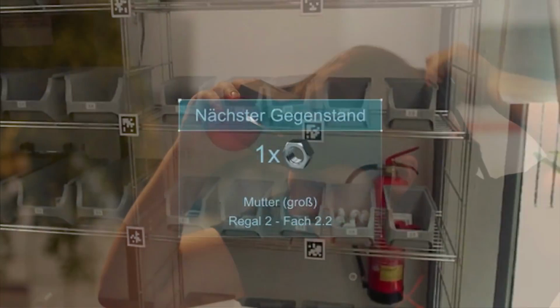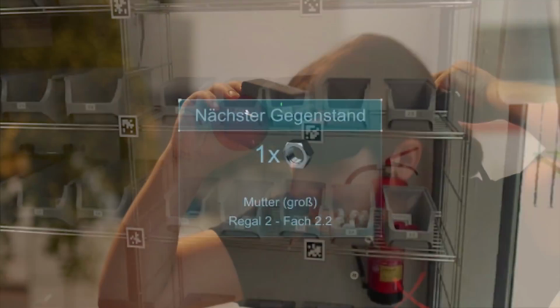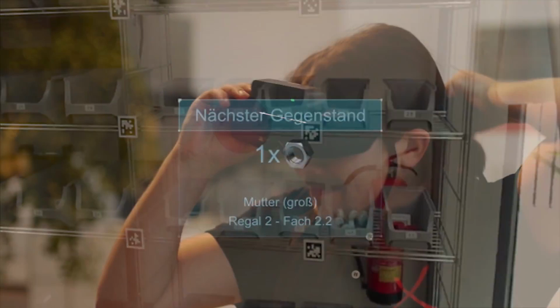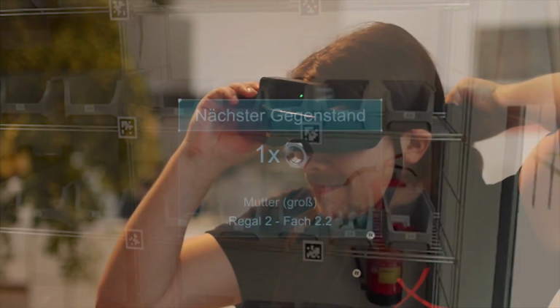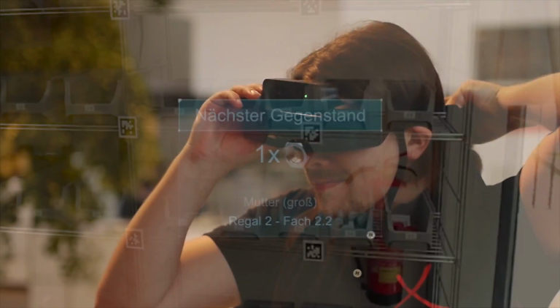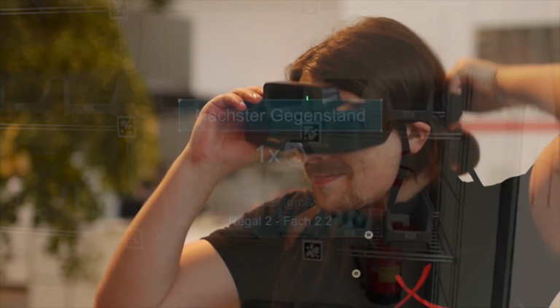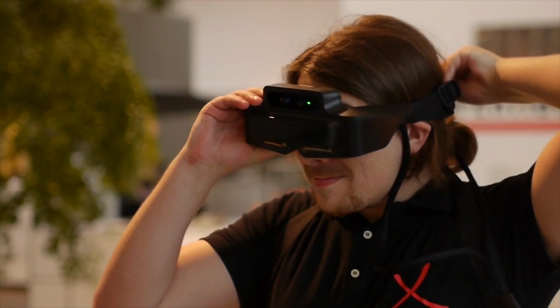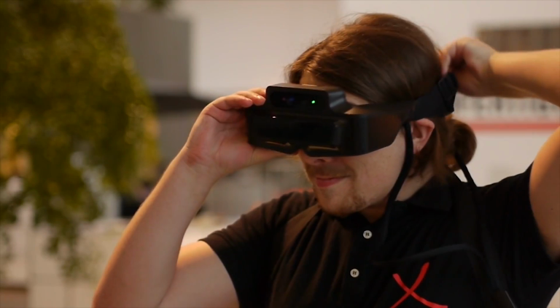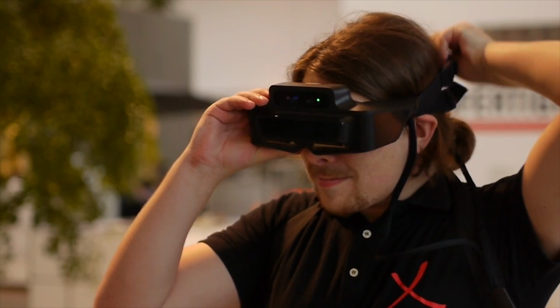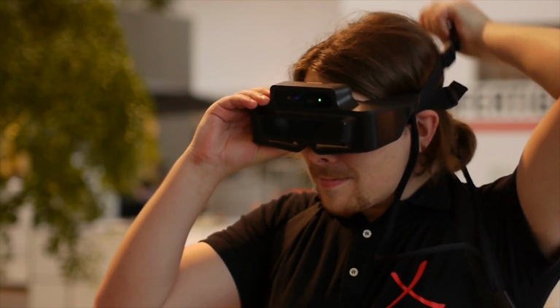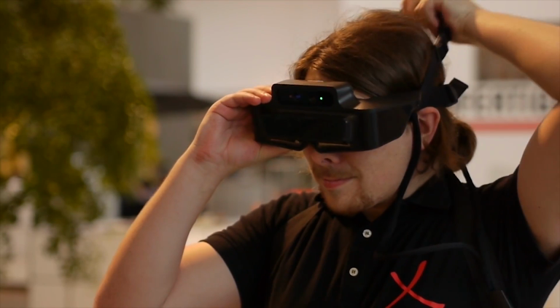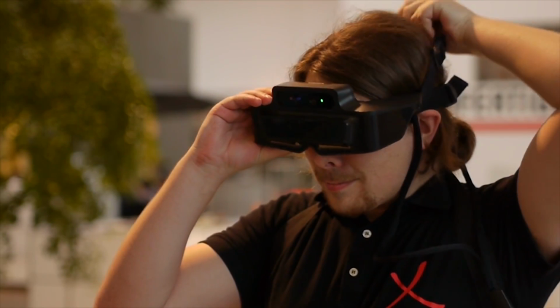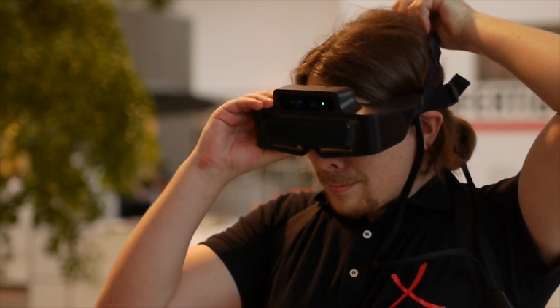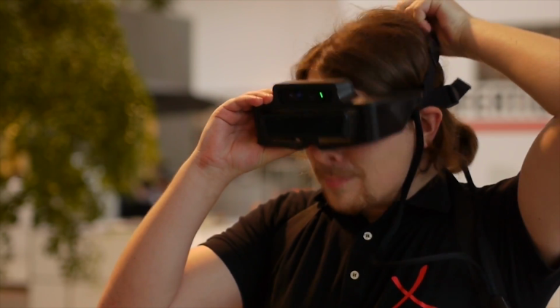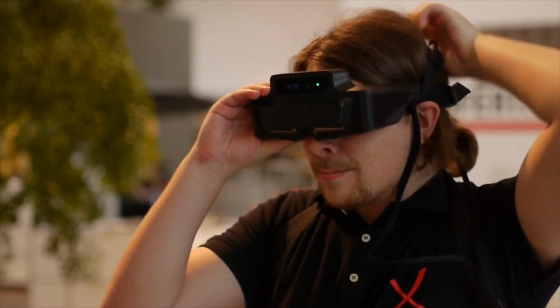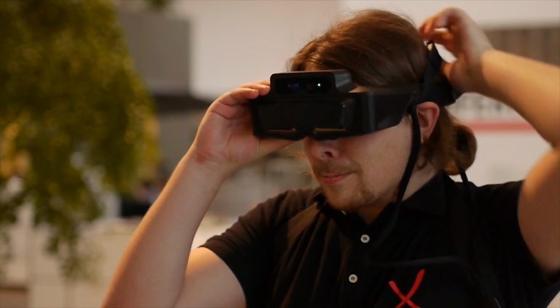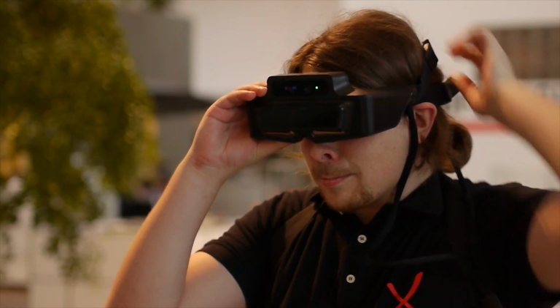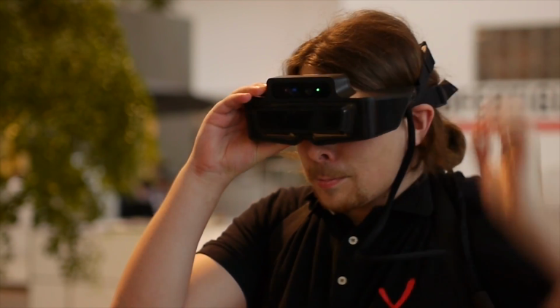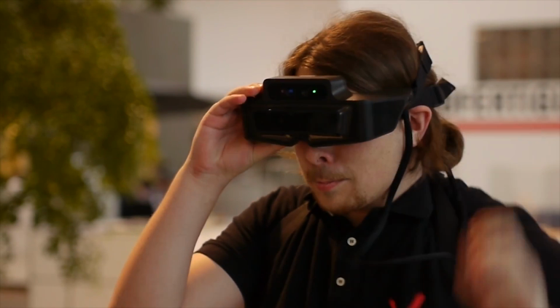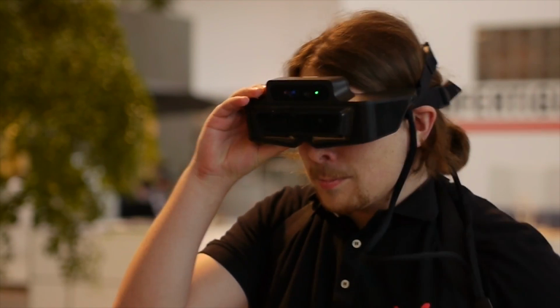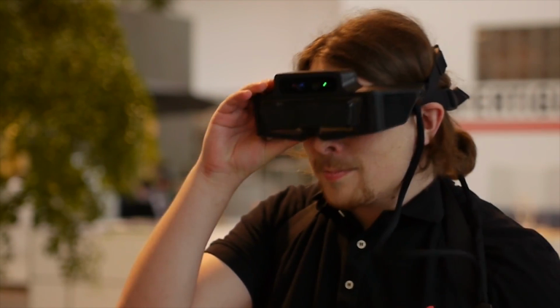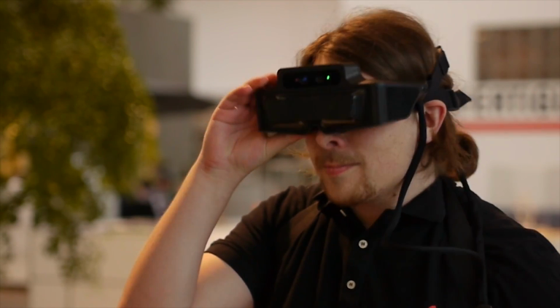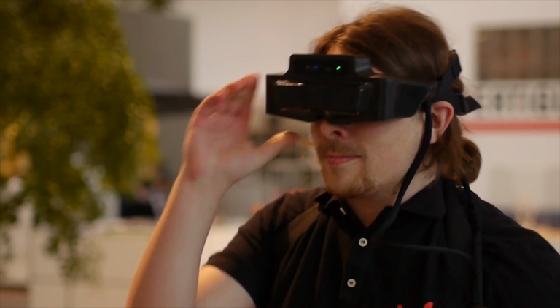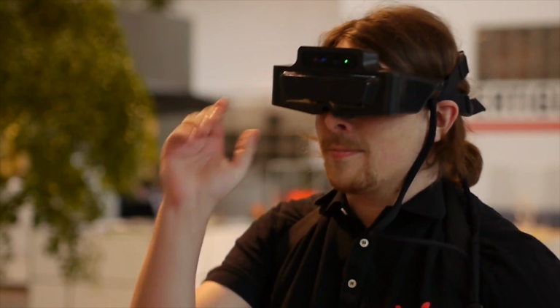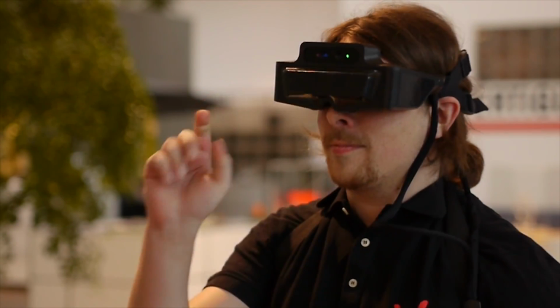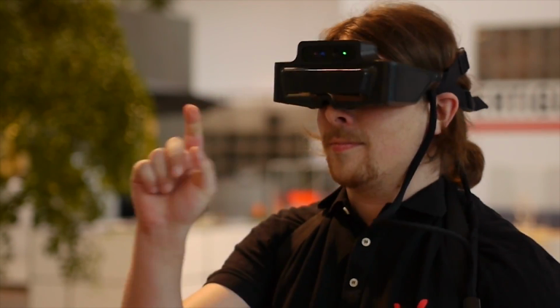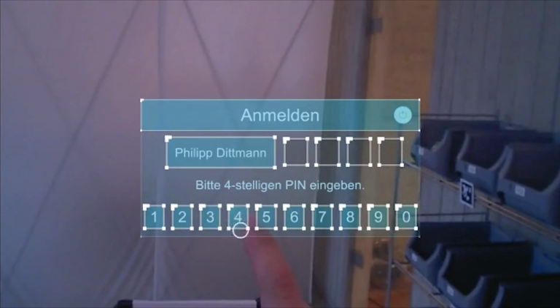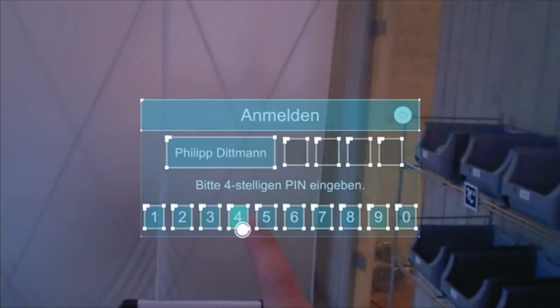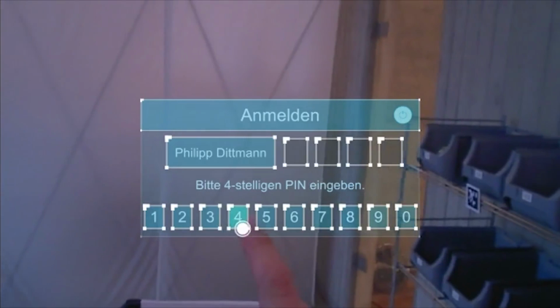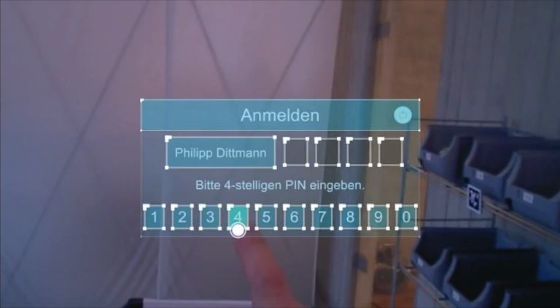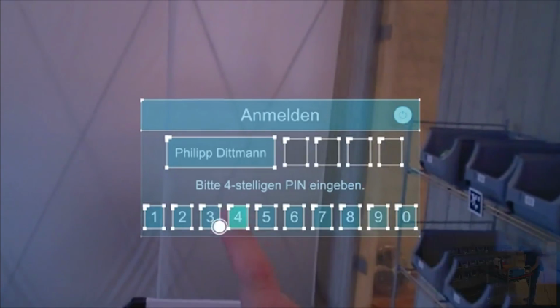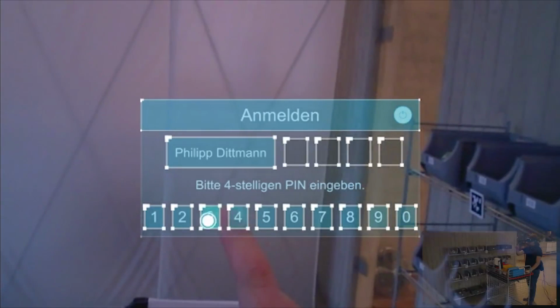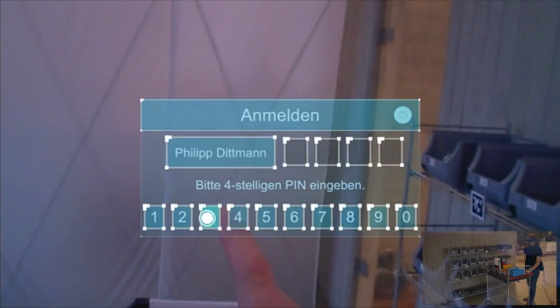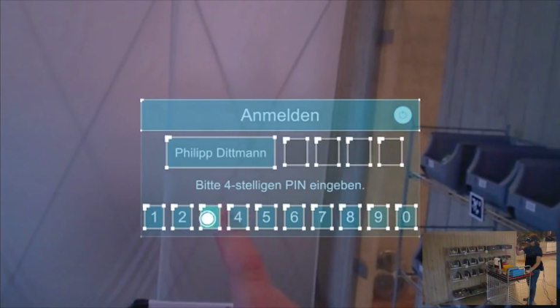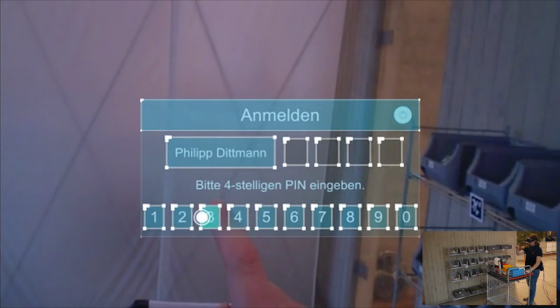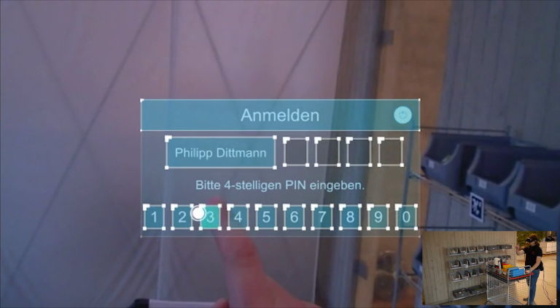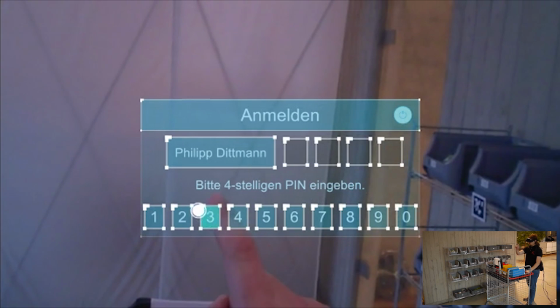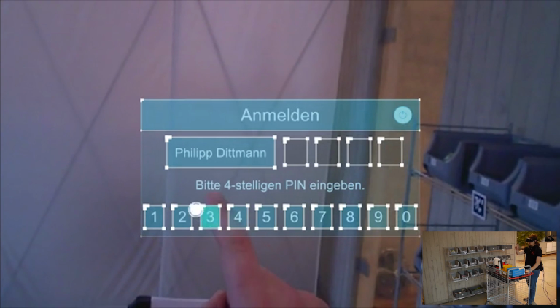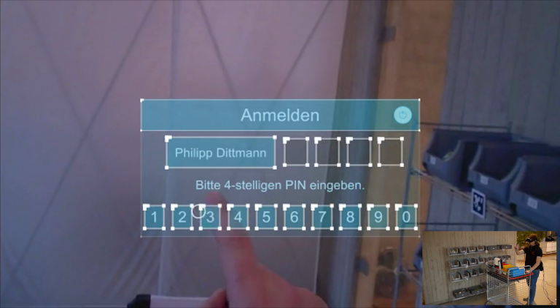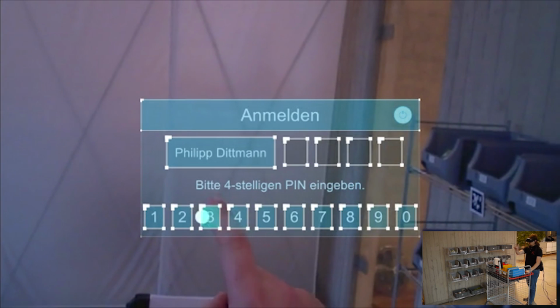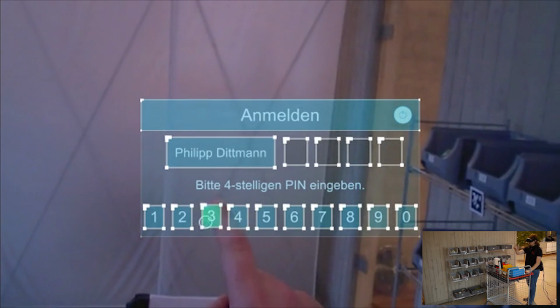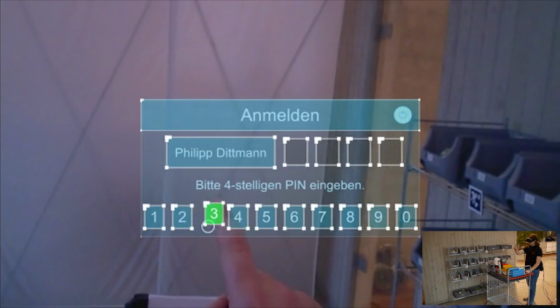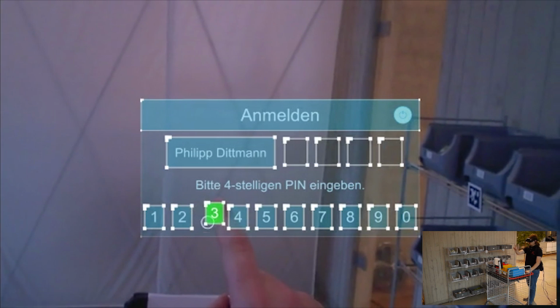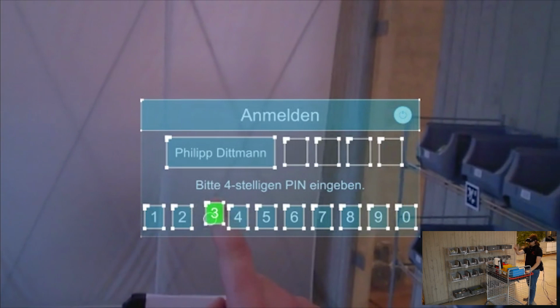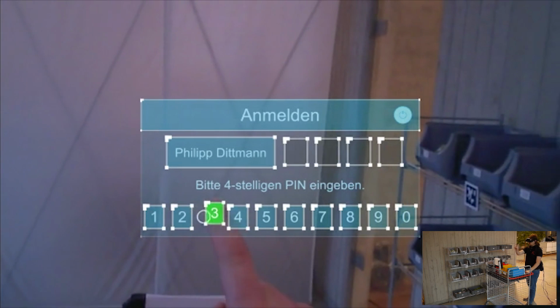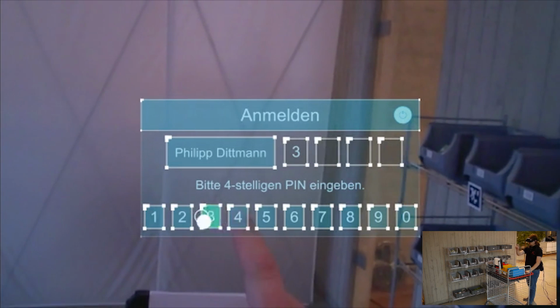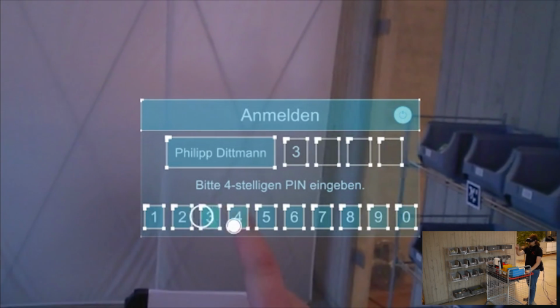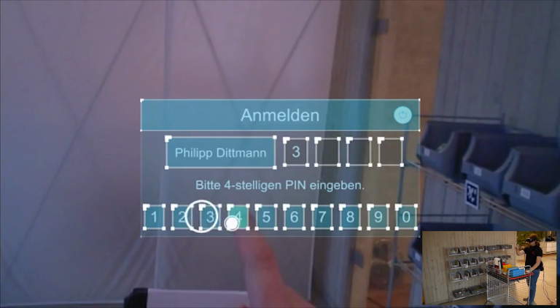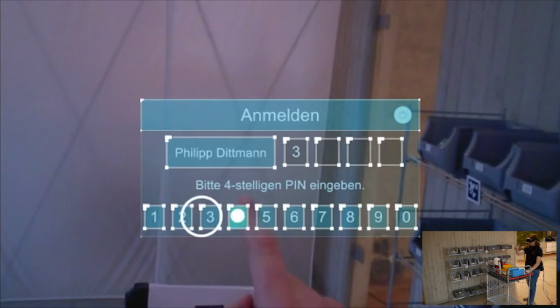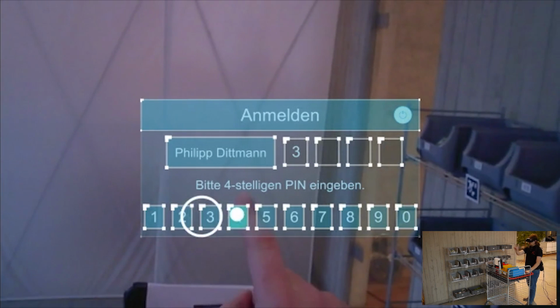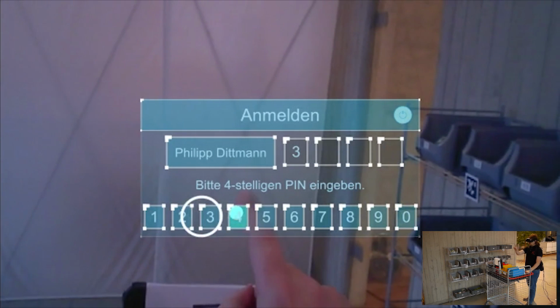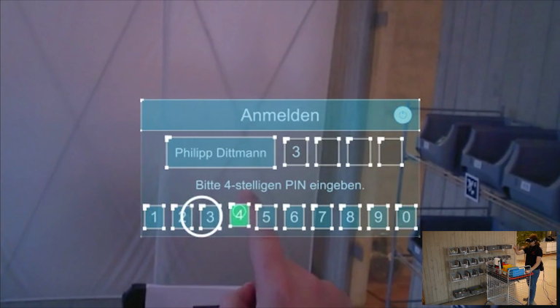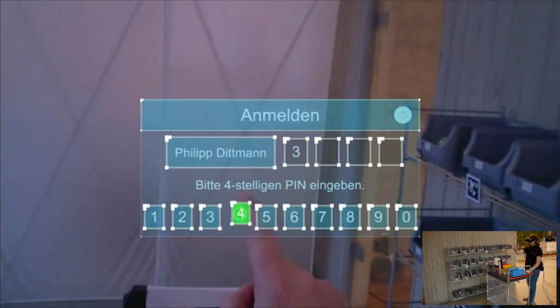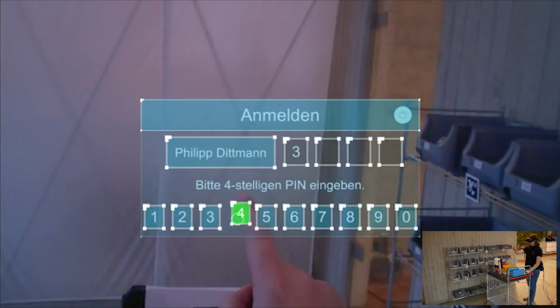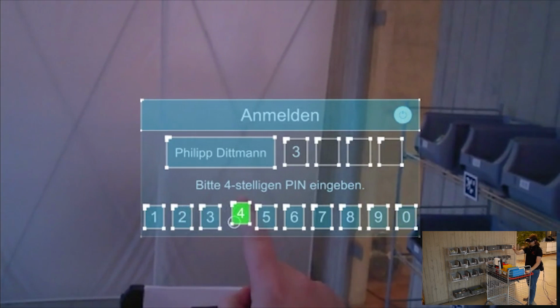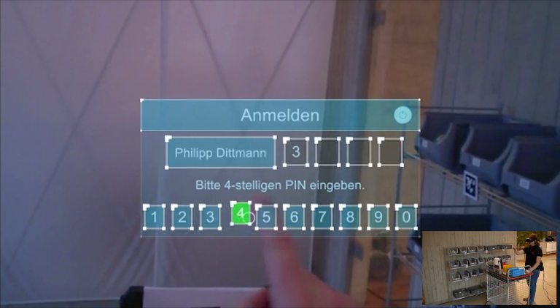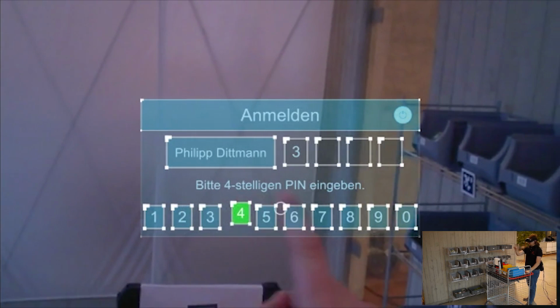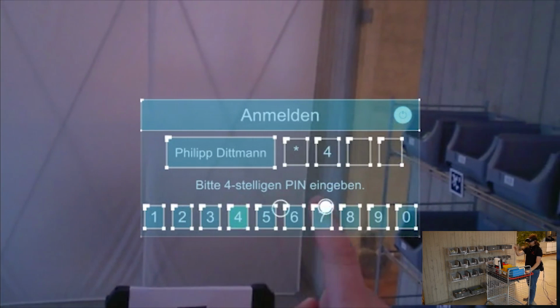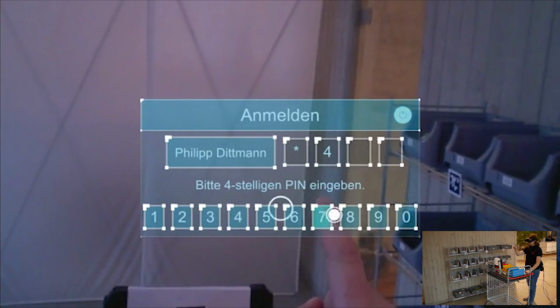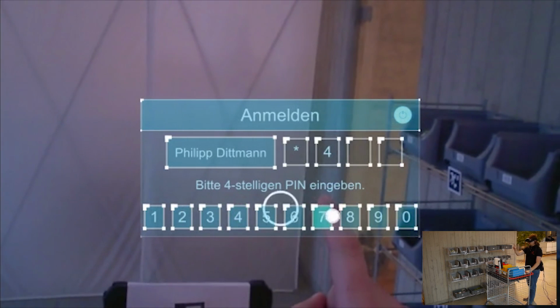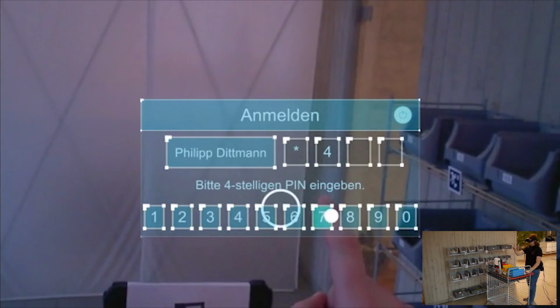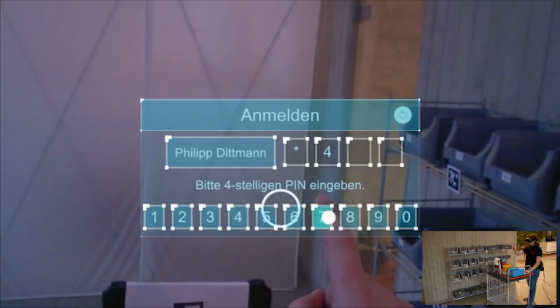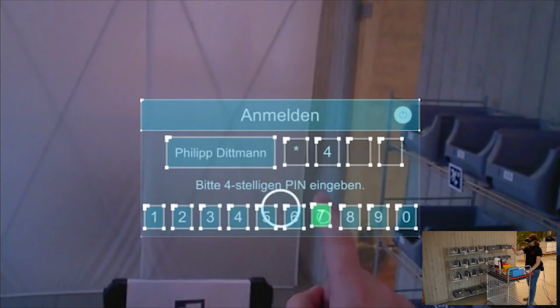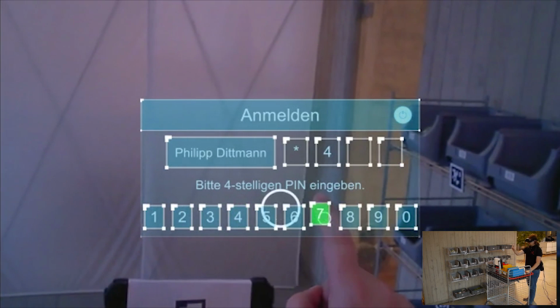What you will see next is a real-world demonstrator of some of these new Xpik features, which we developed using the MetaOne platform.